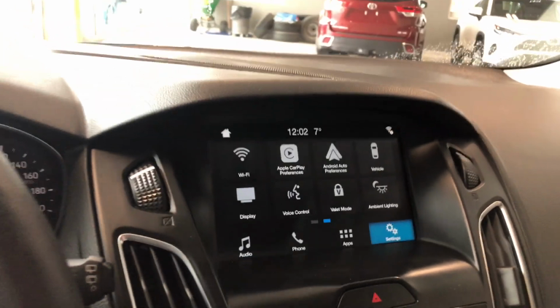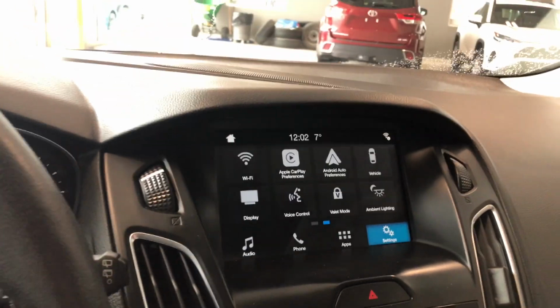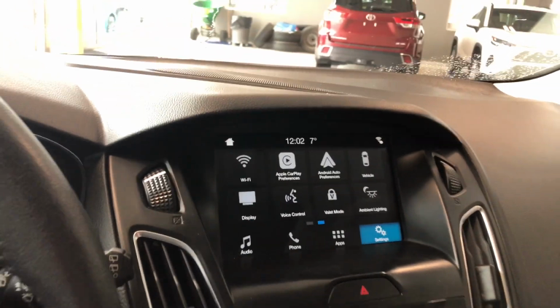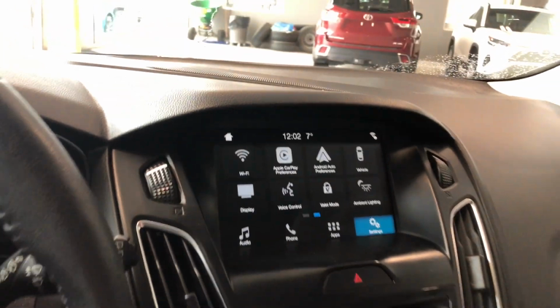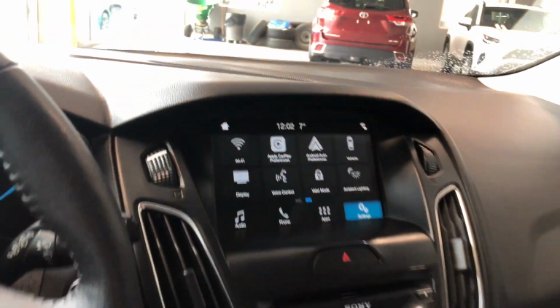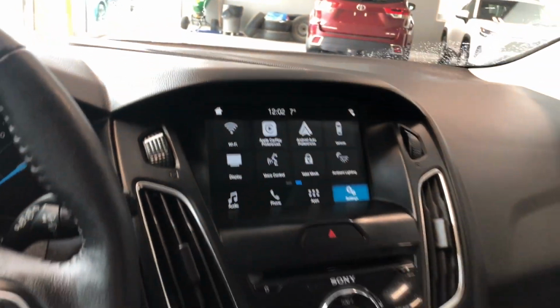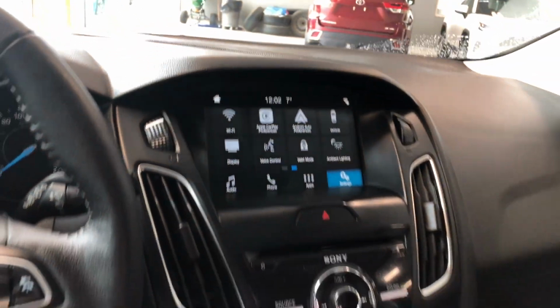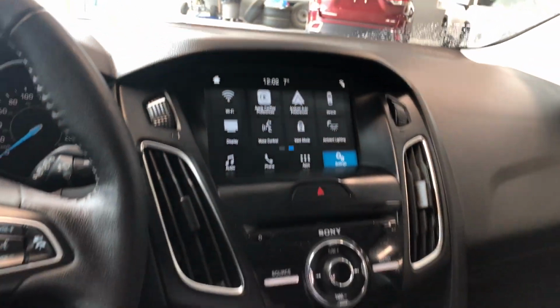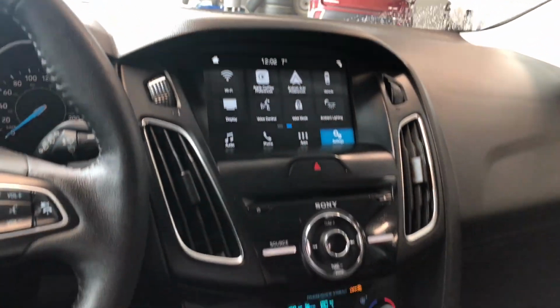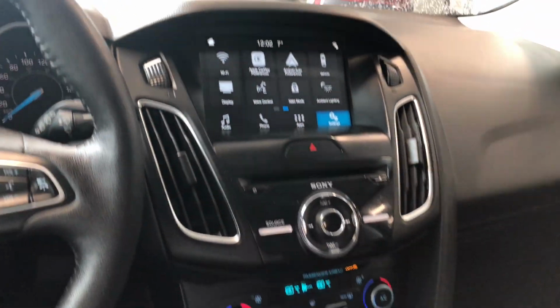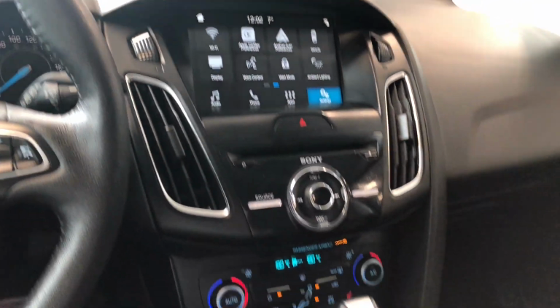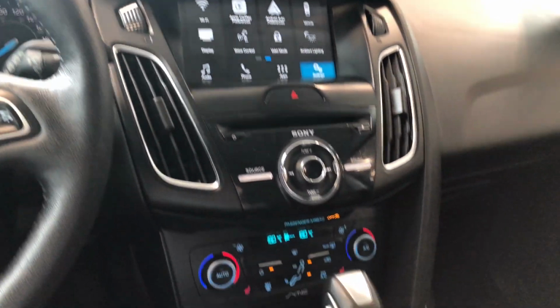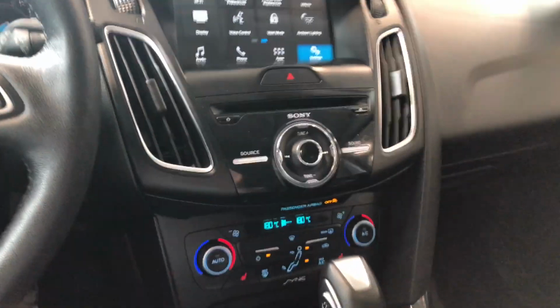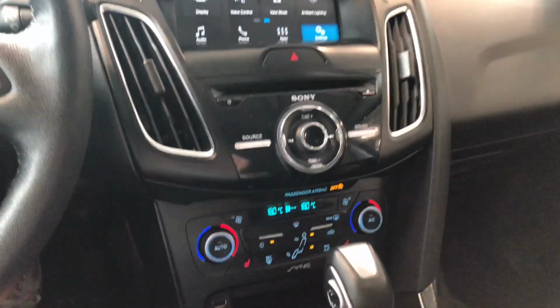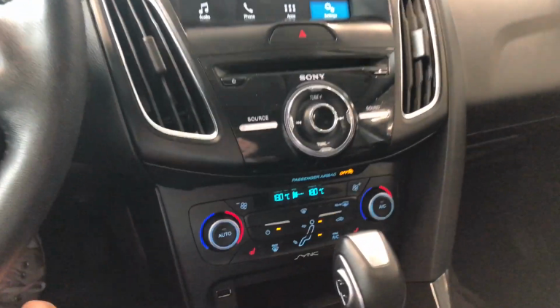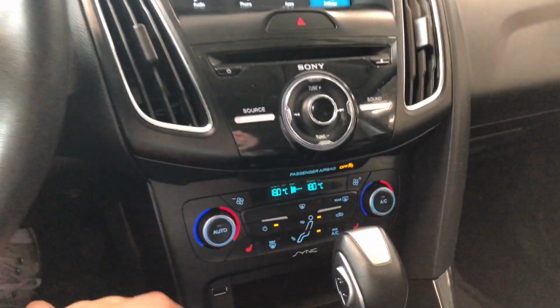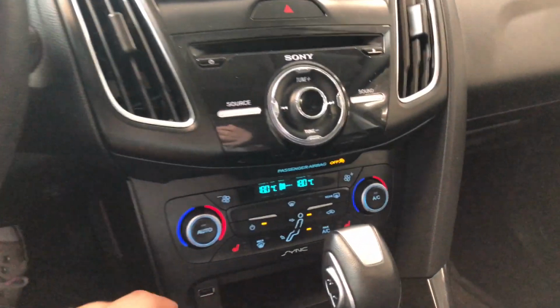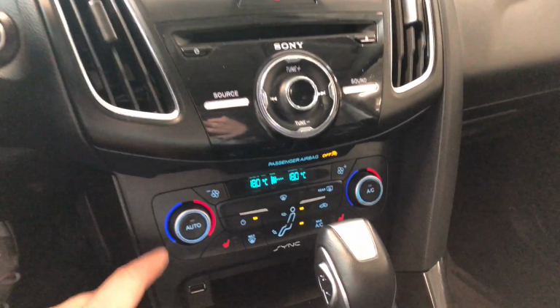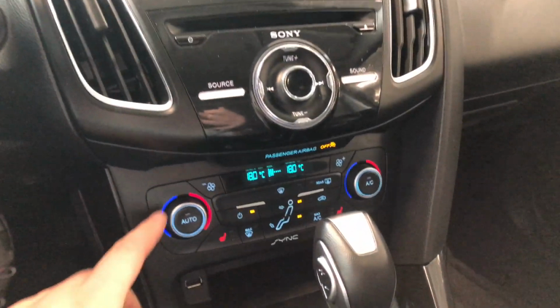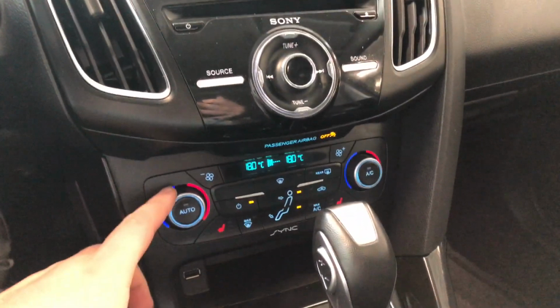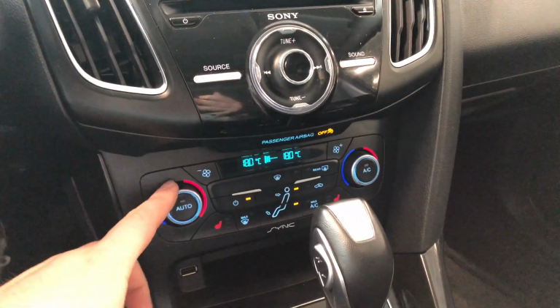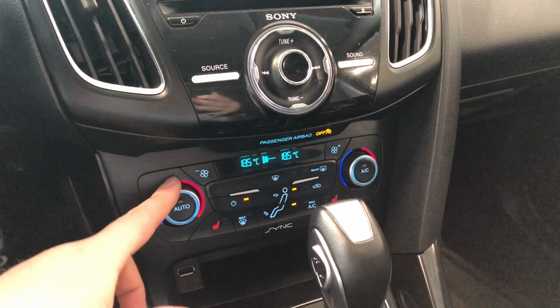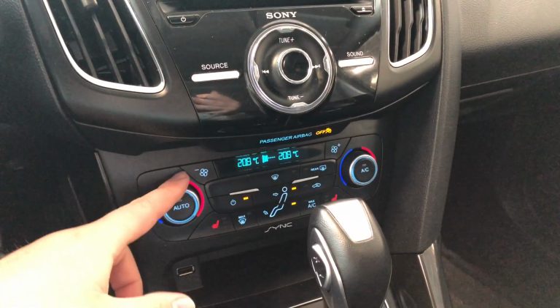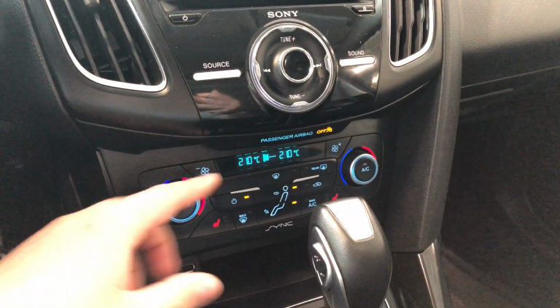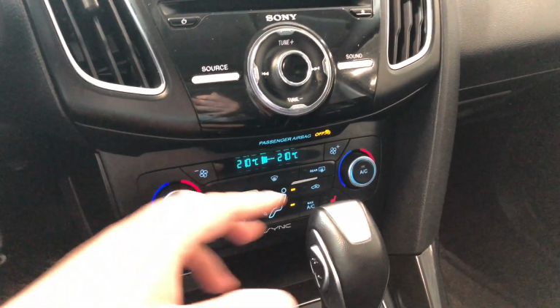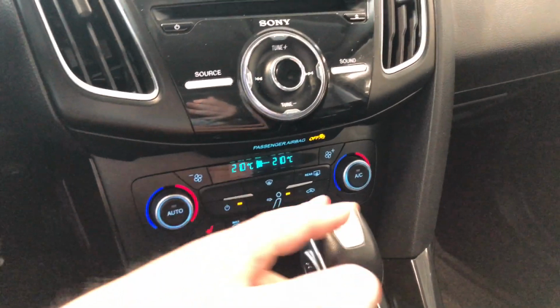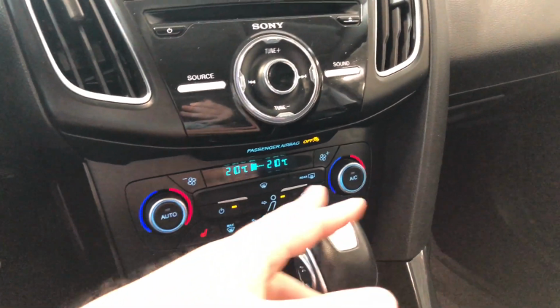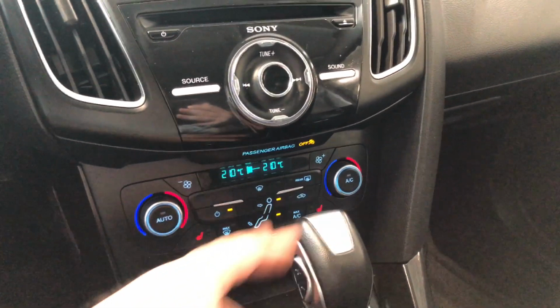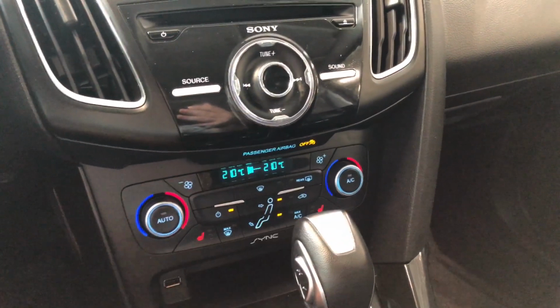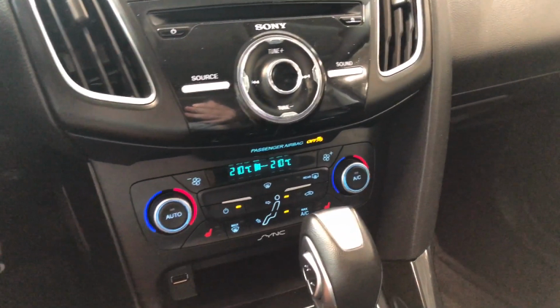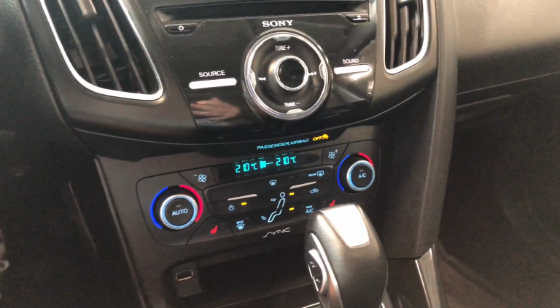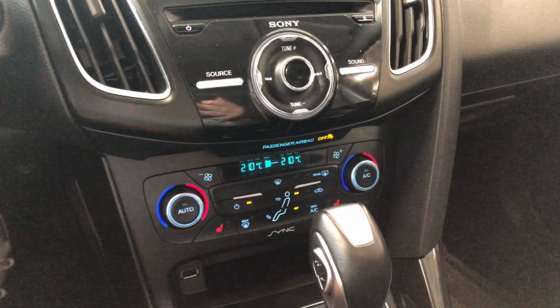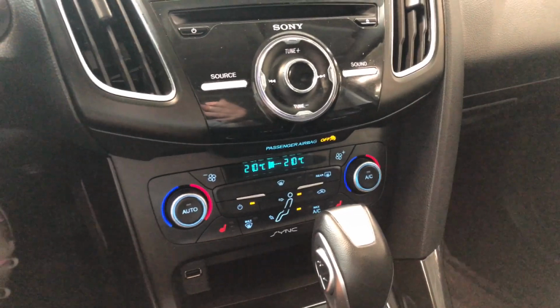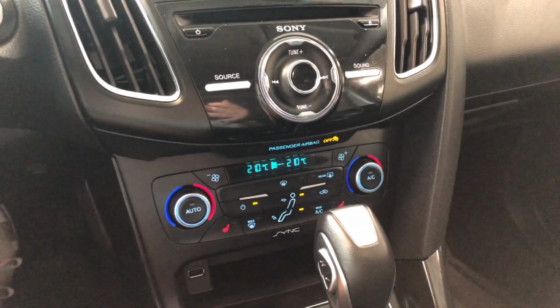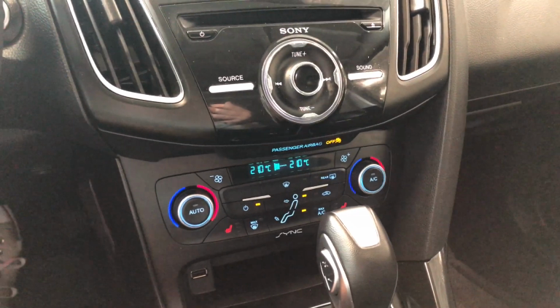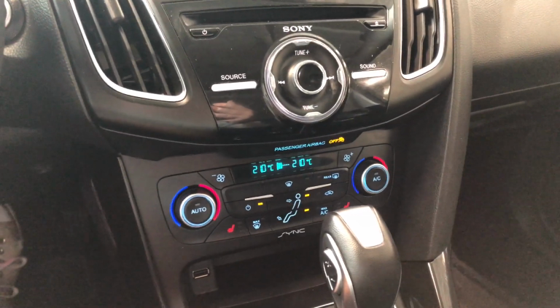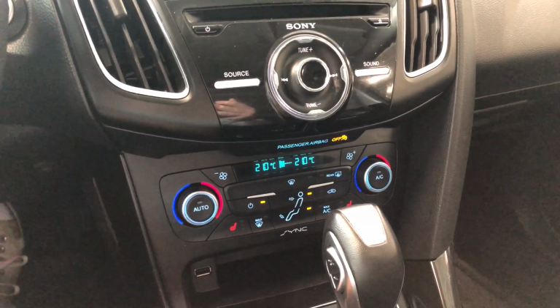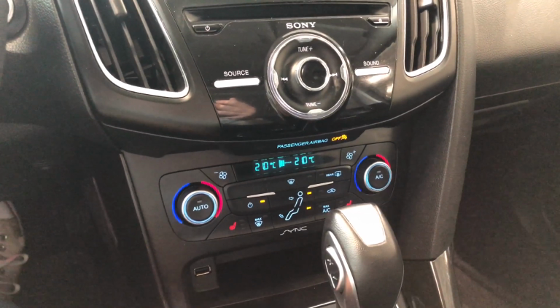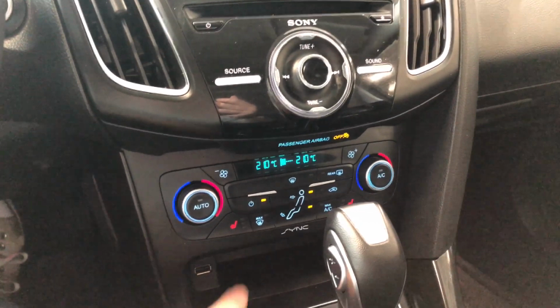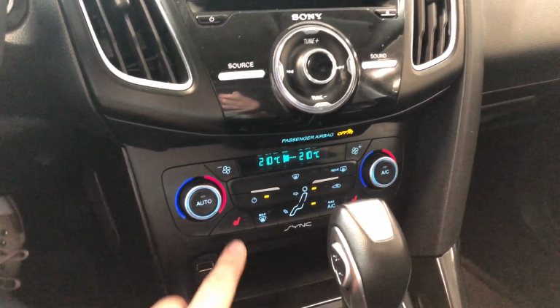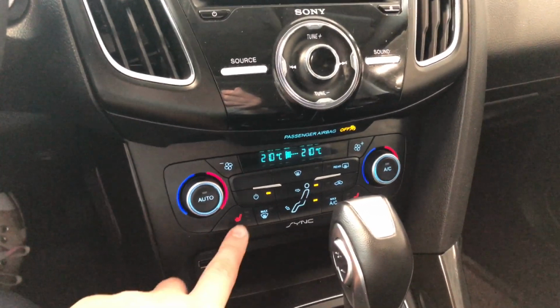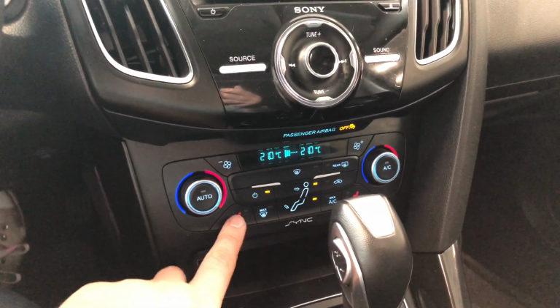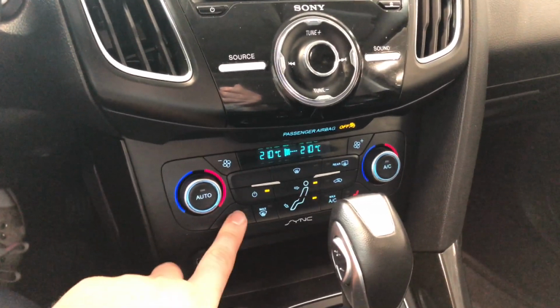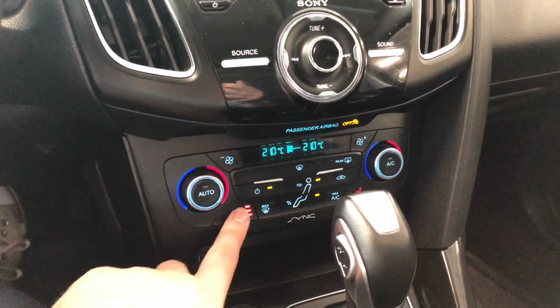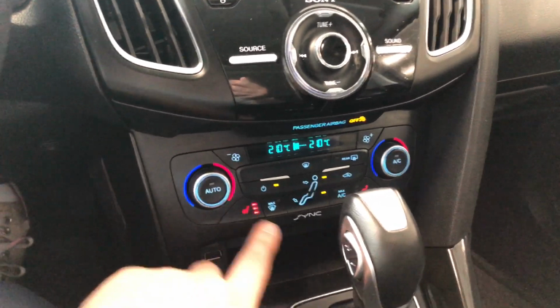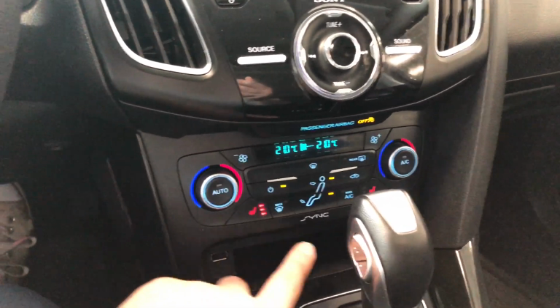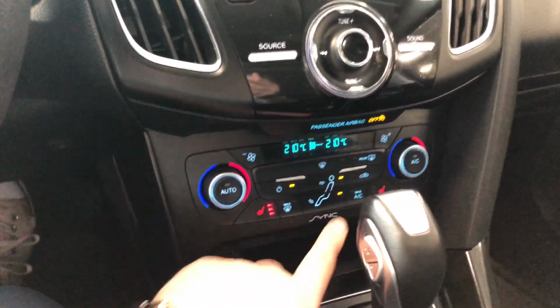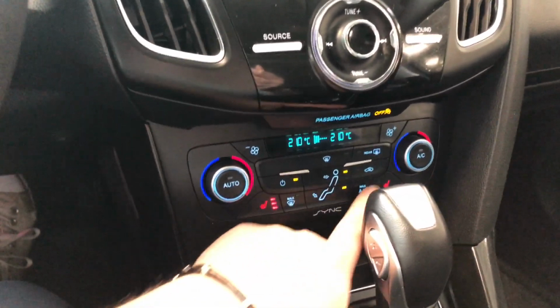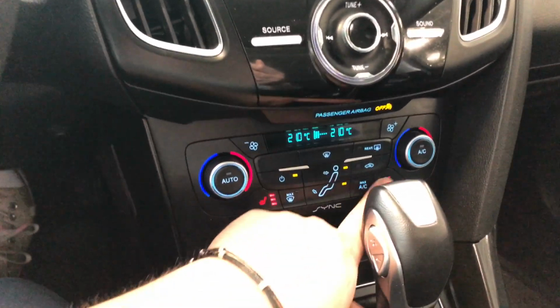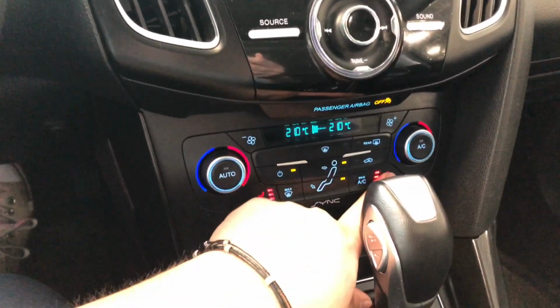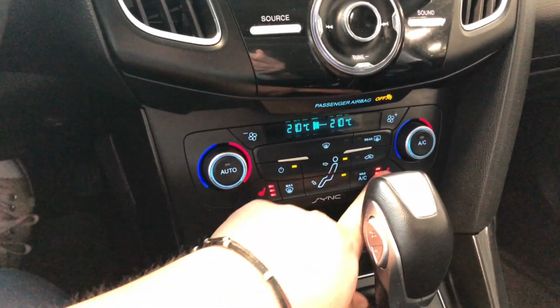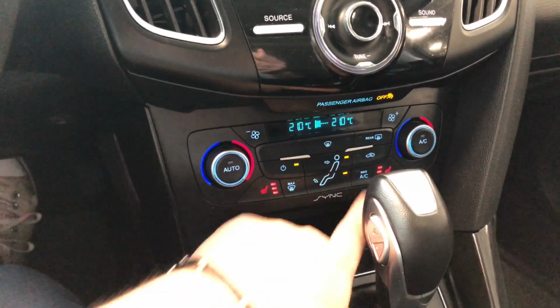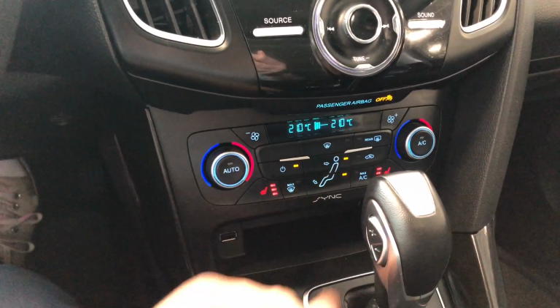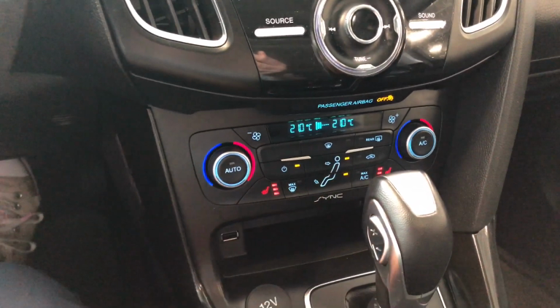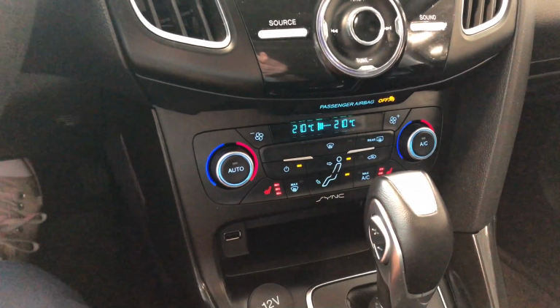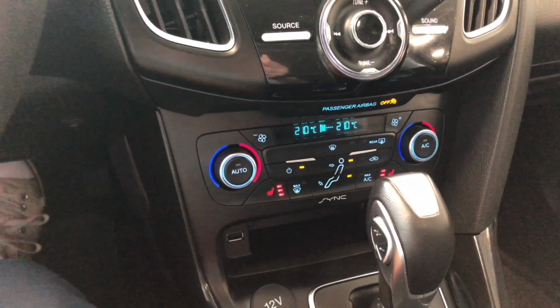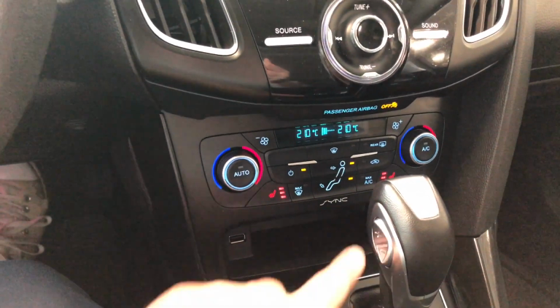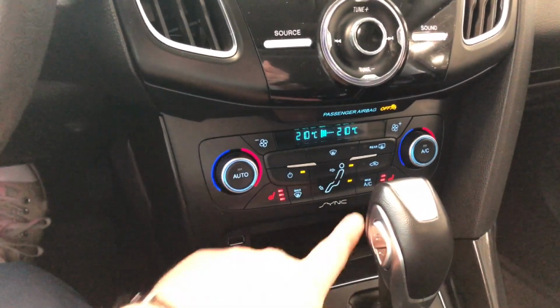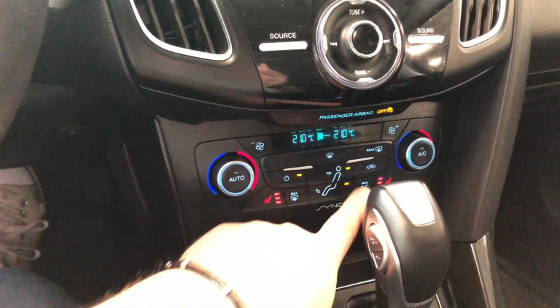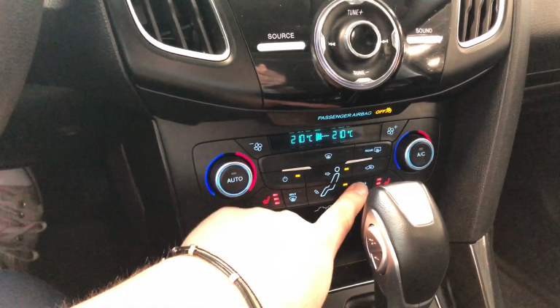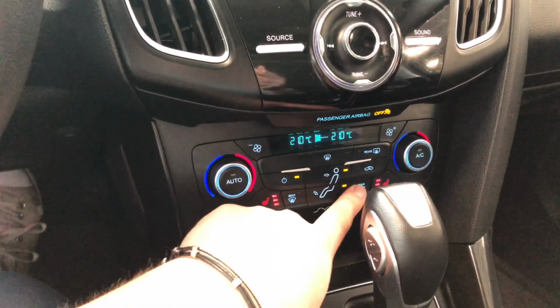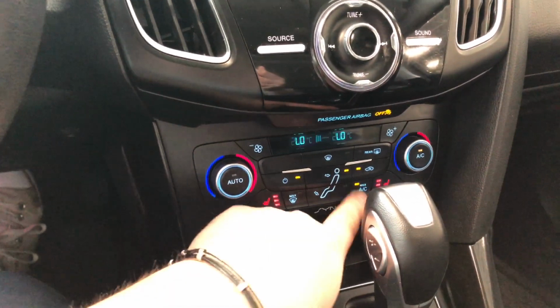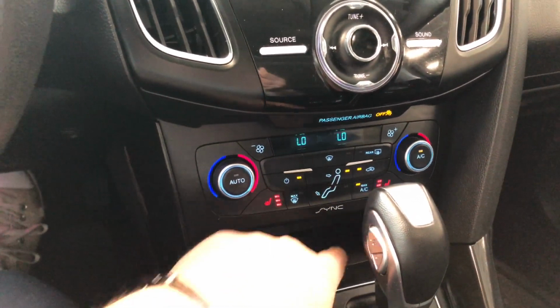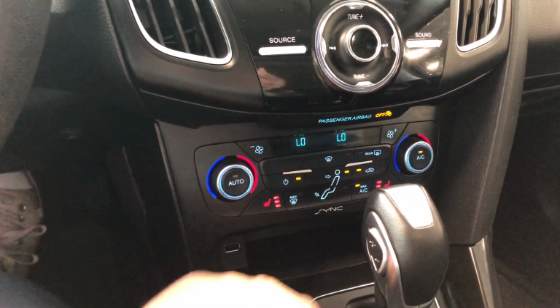Moving down to our climate control, it is a dual zone — you can adjust the temperatures on both sides. You'll also find your driver and passenger heated seats, along with your AC.